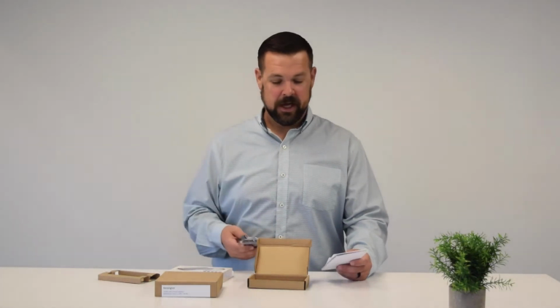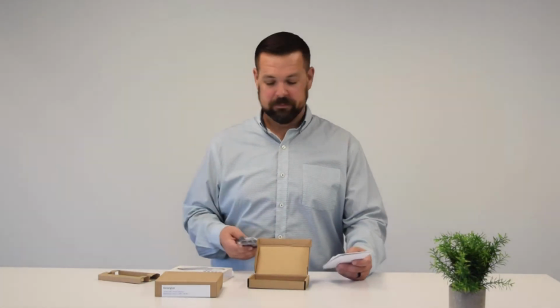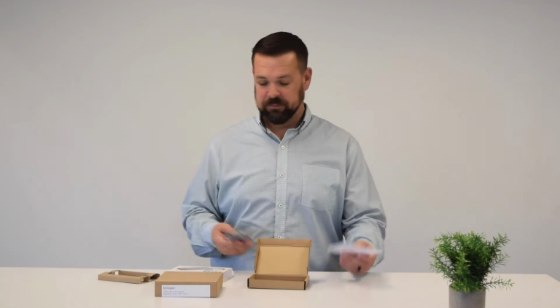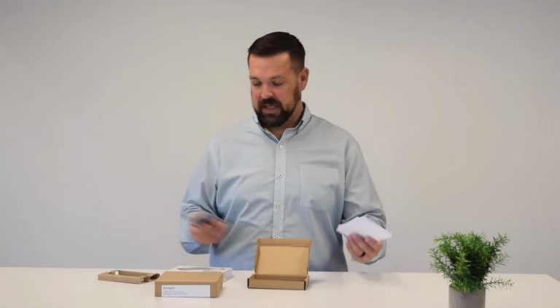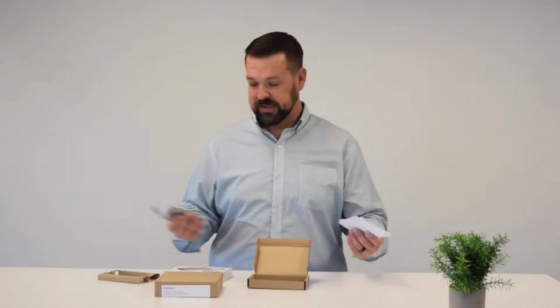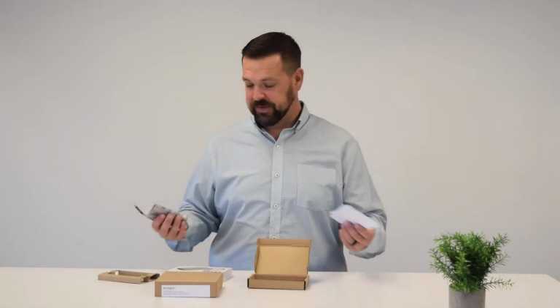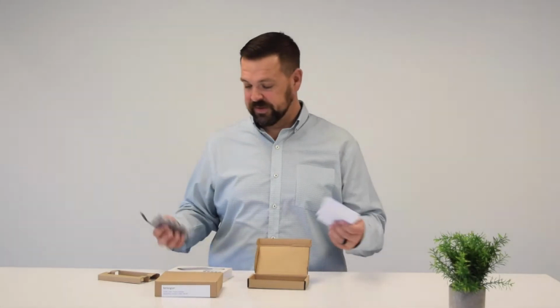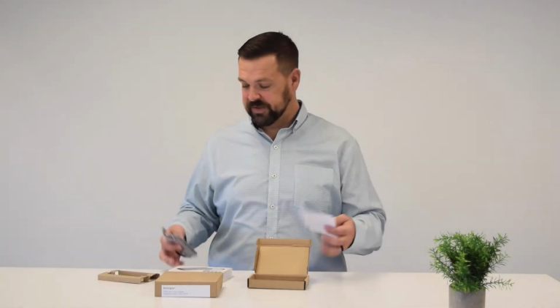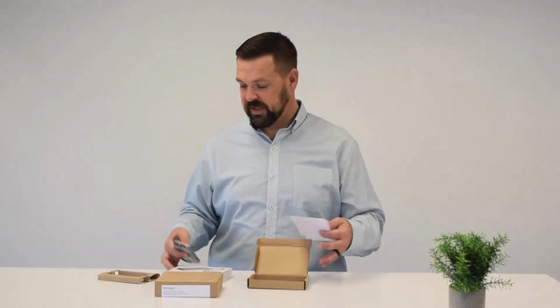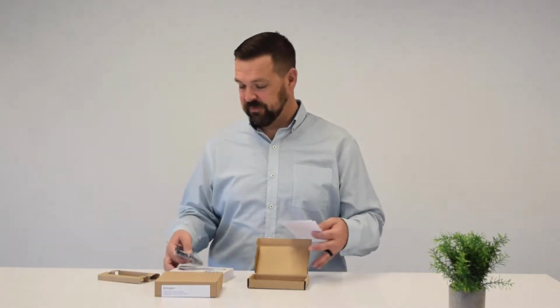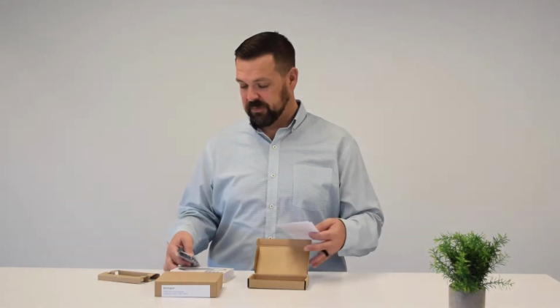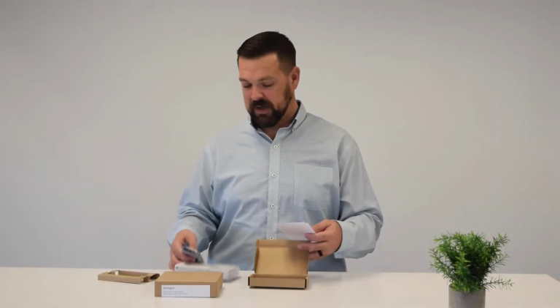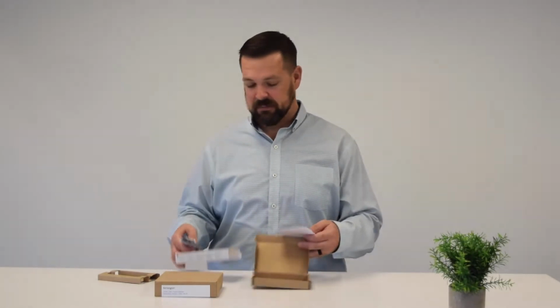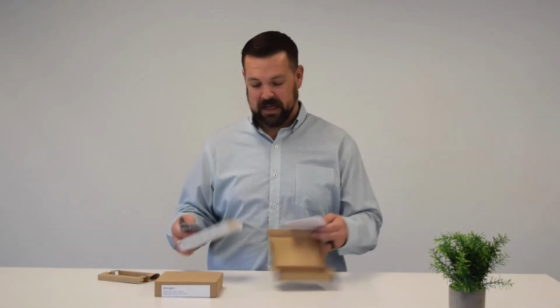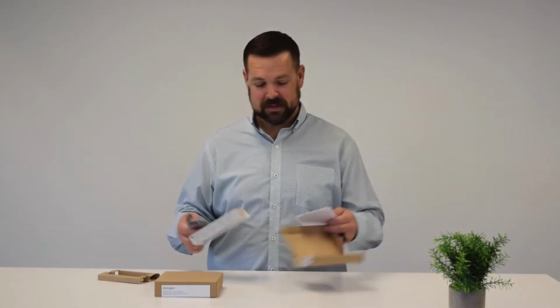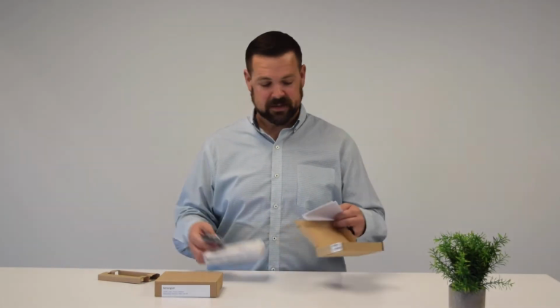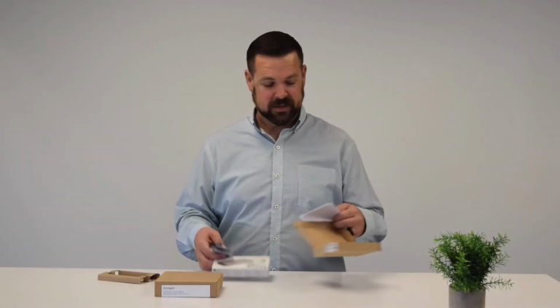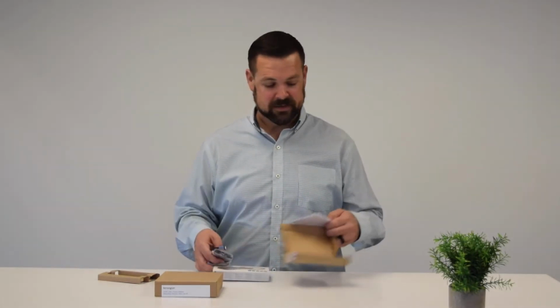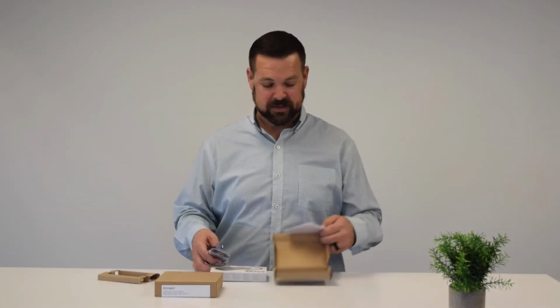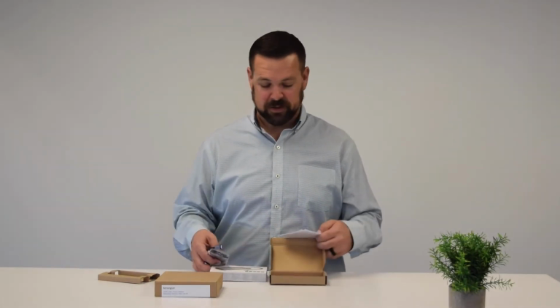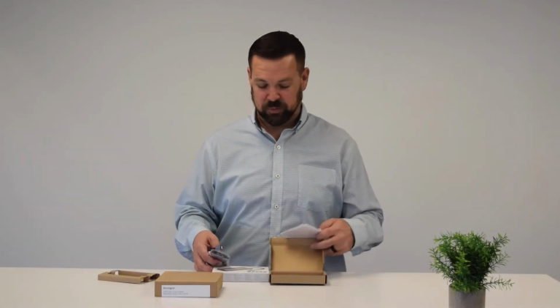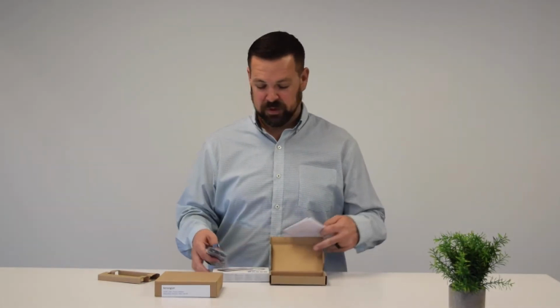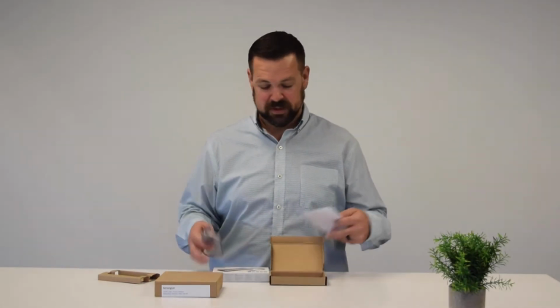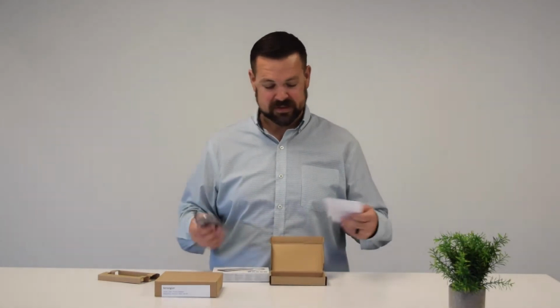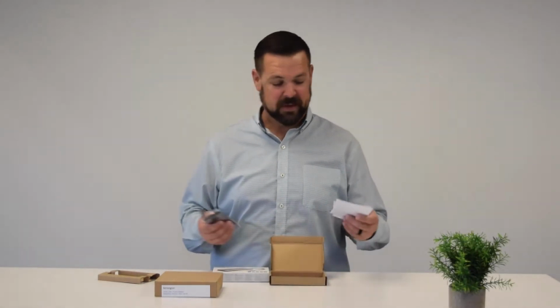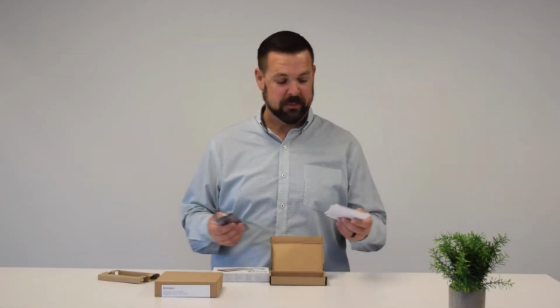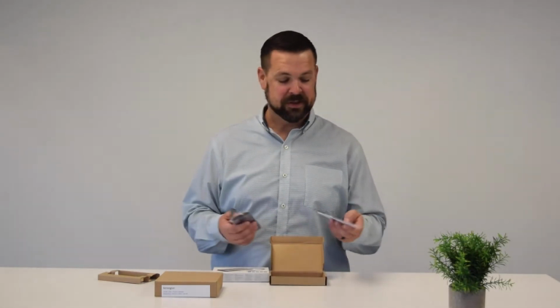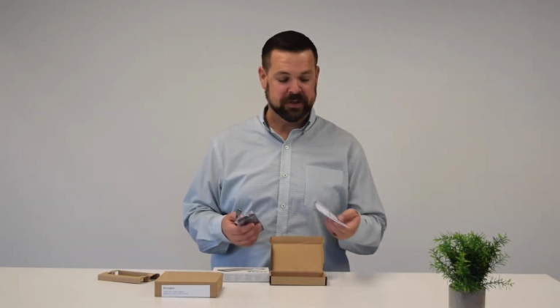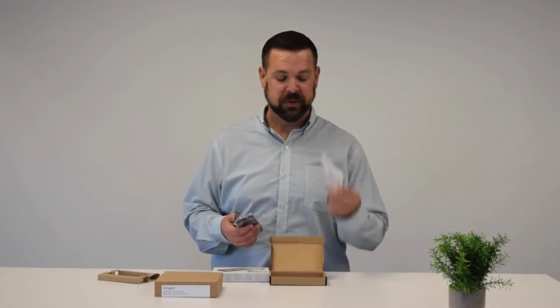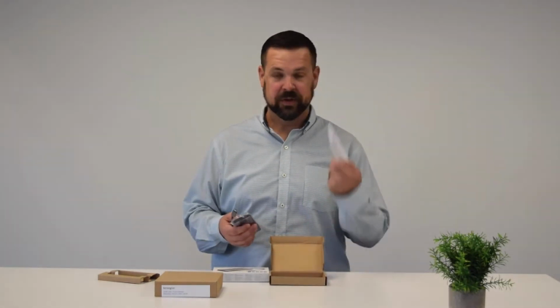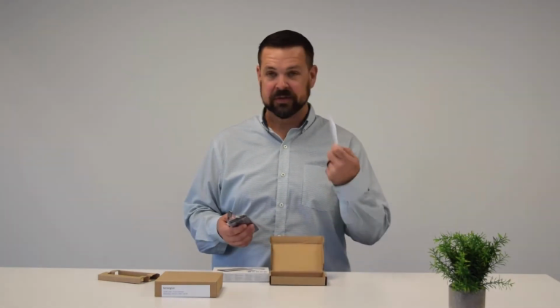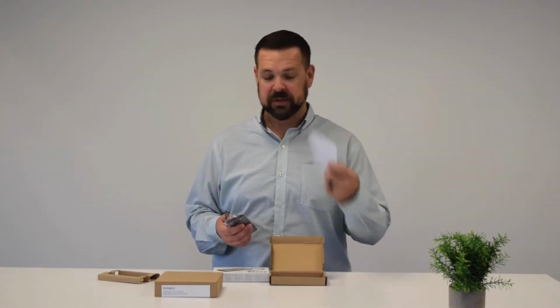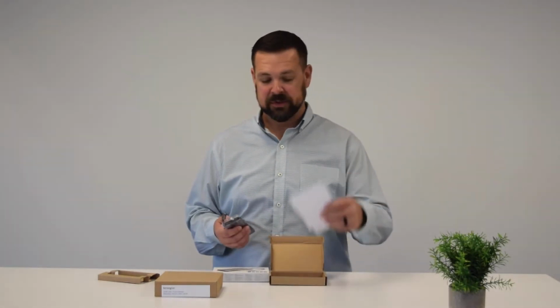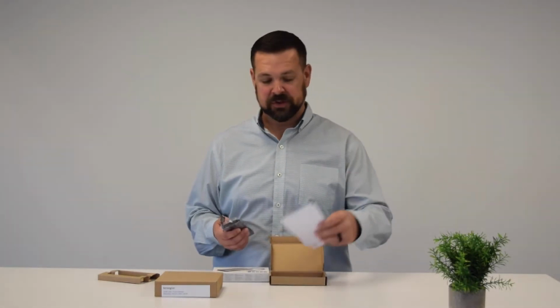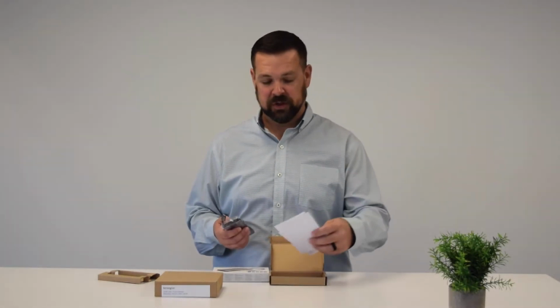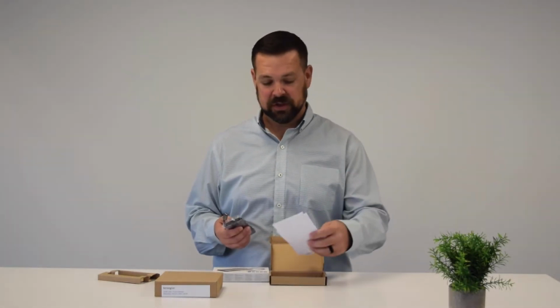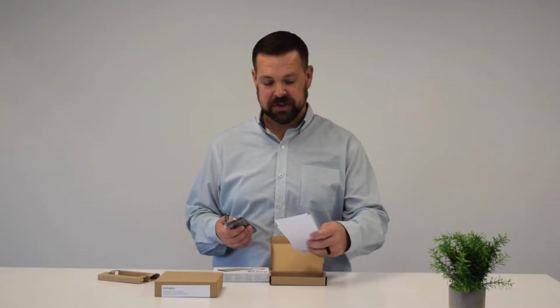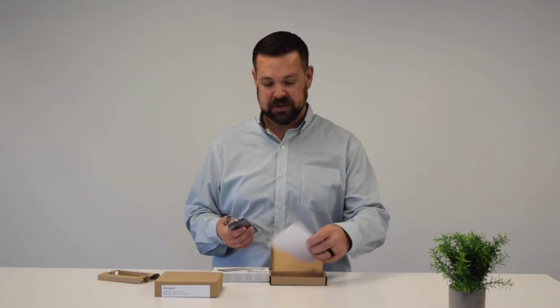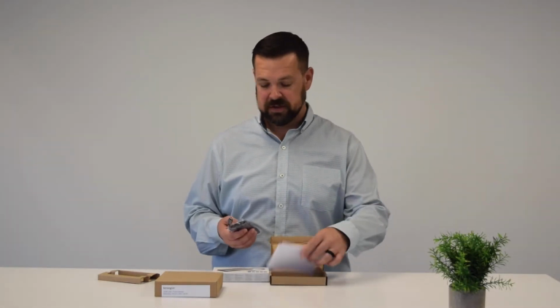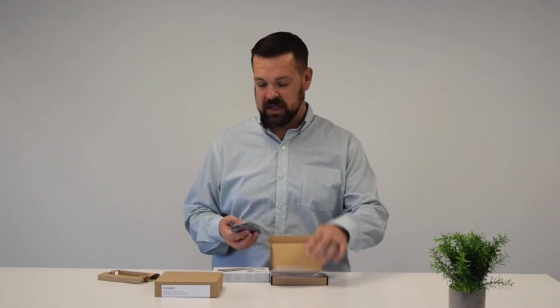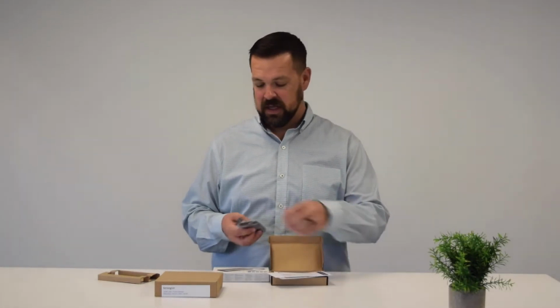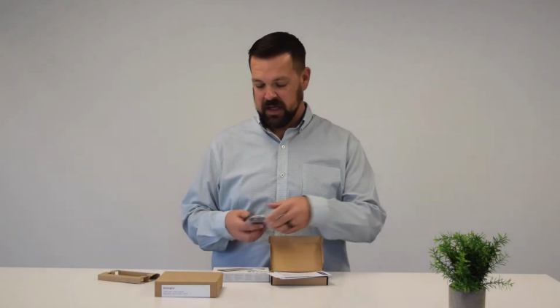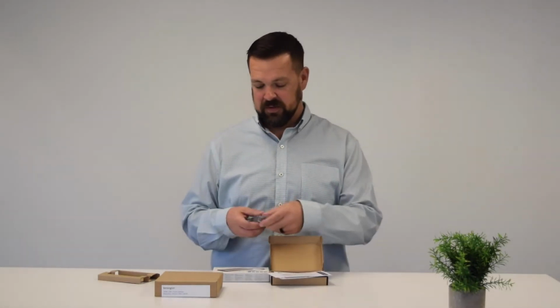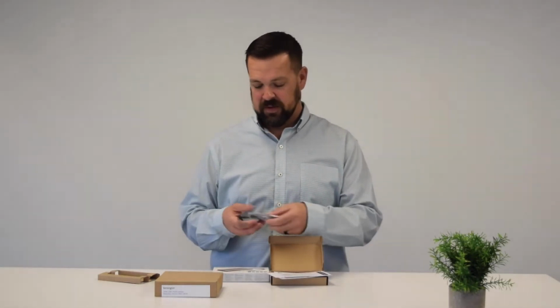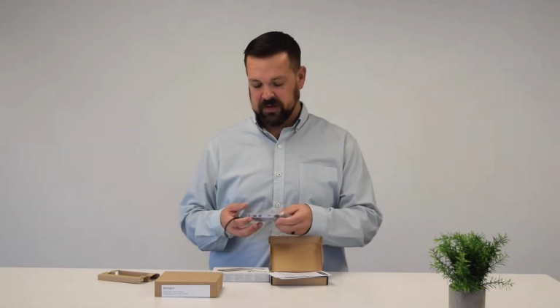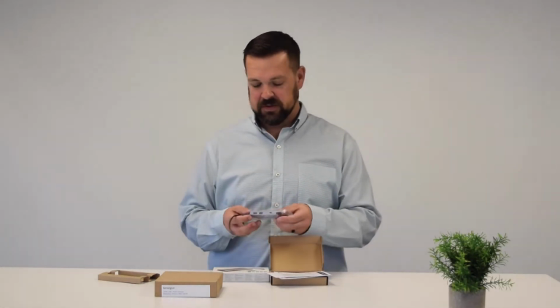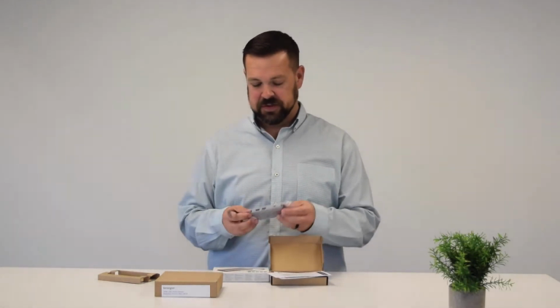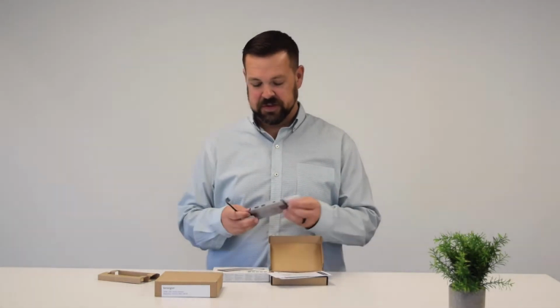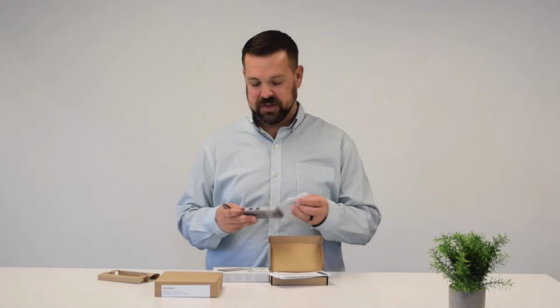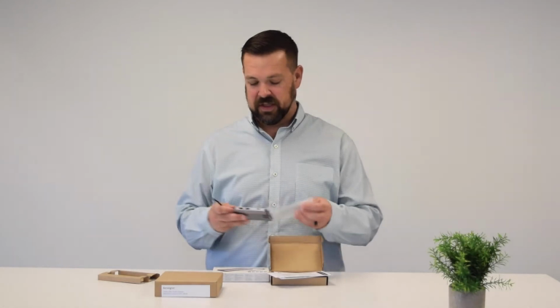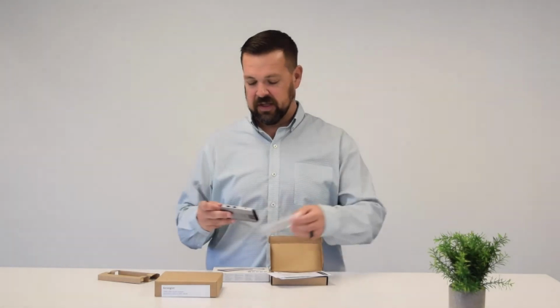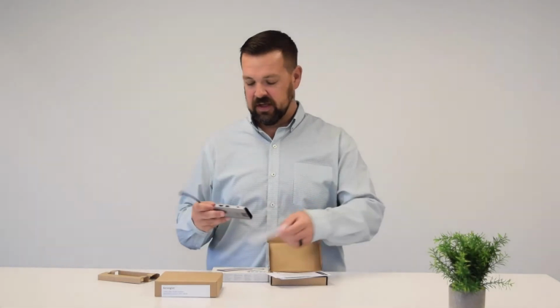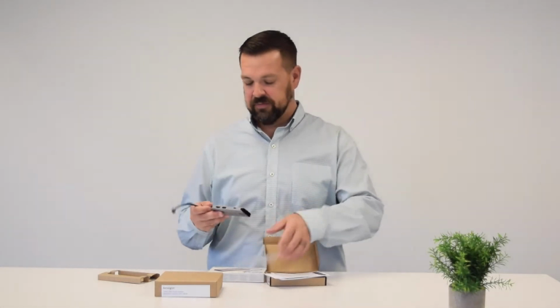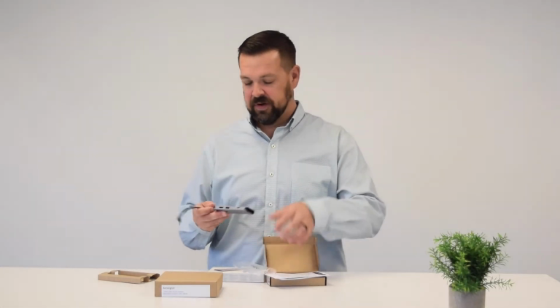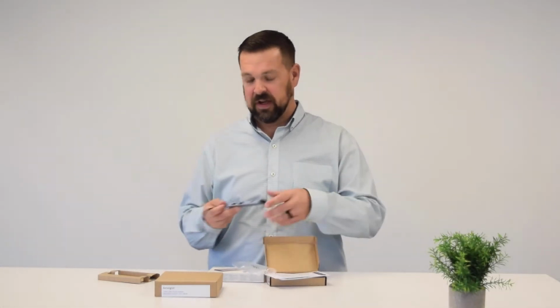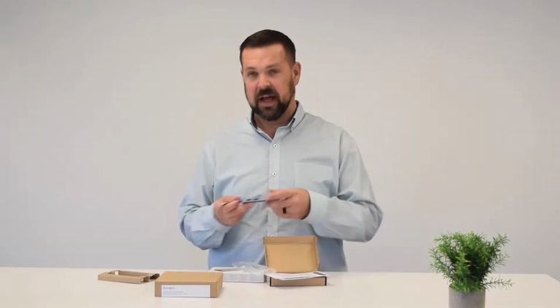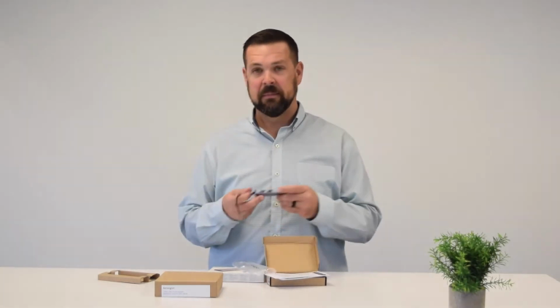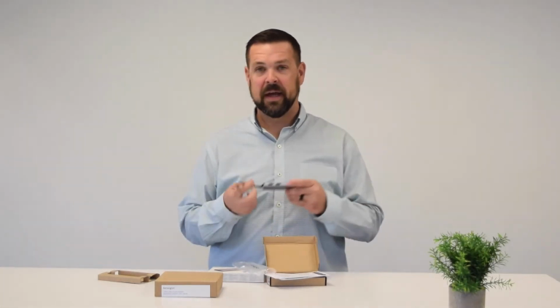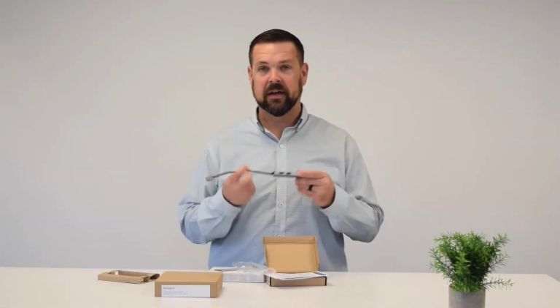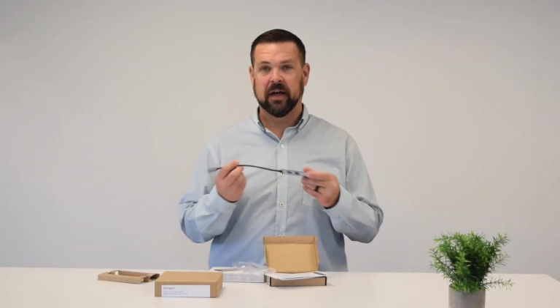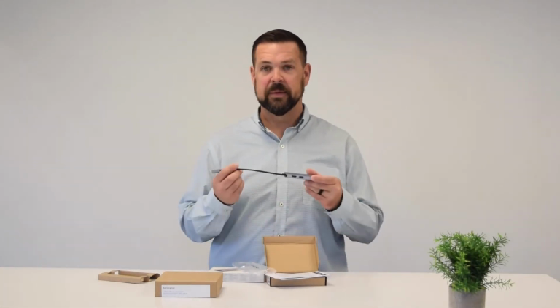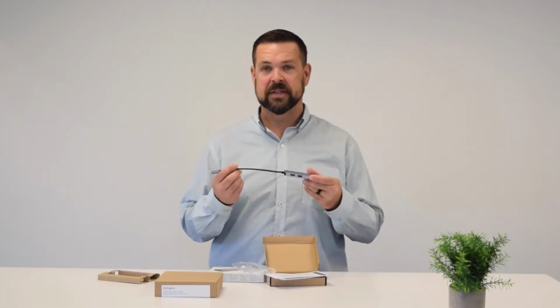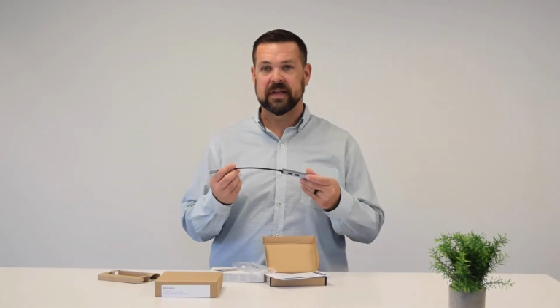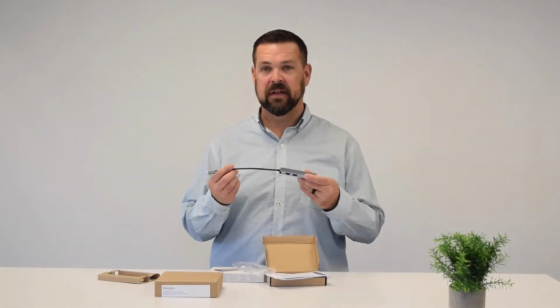As you can see from unboxing this, there really is not much to it — there's some instructions, and then there's just the very compact hub itself.